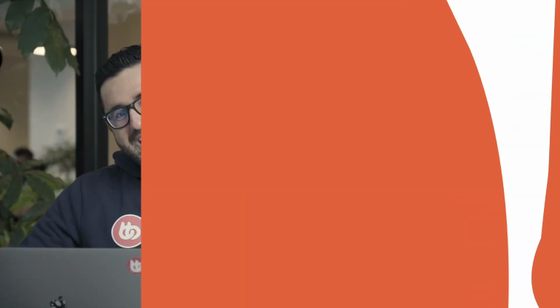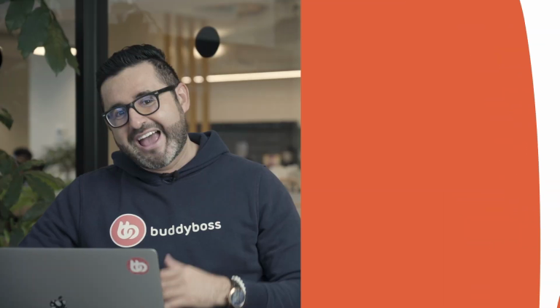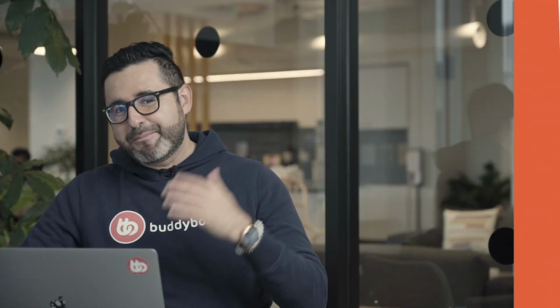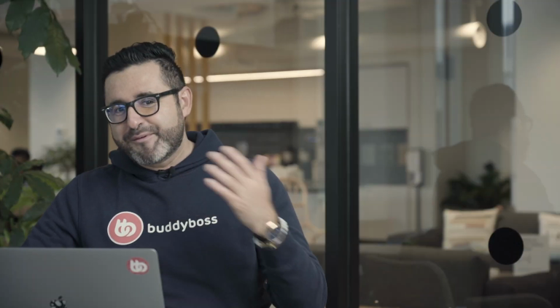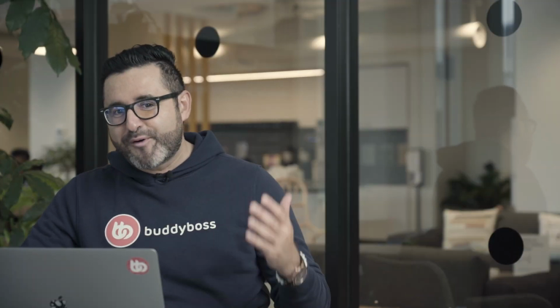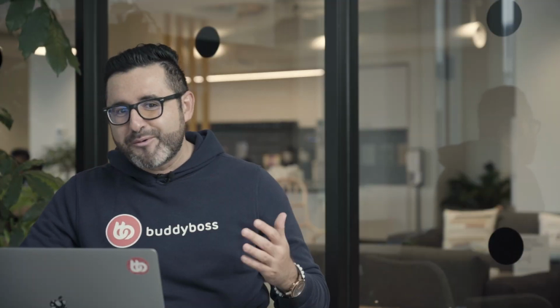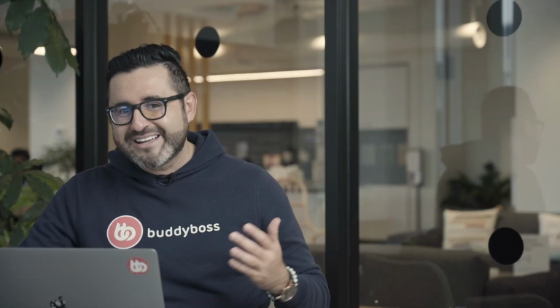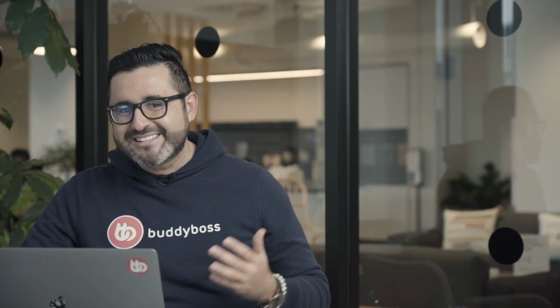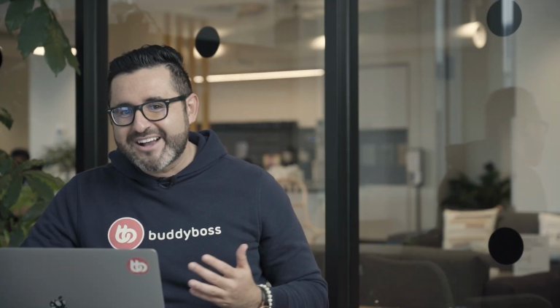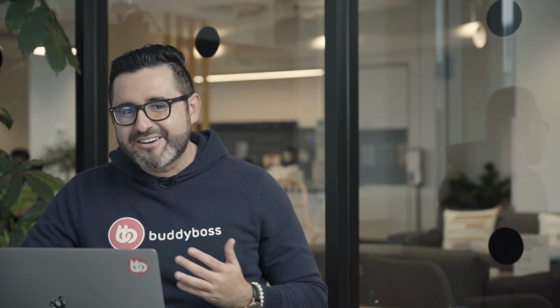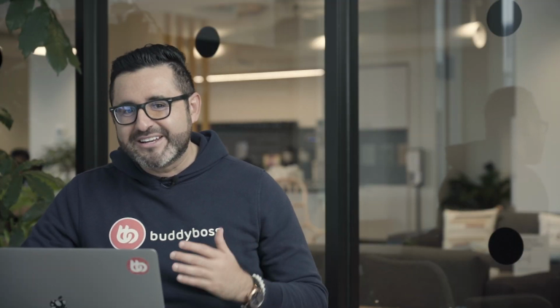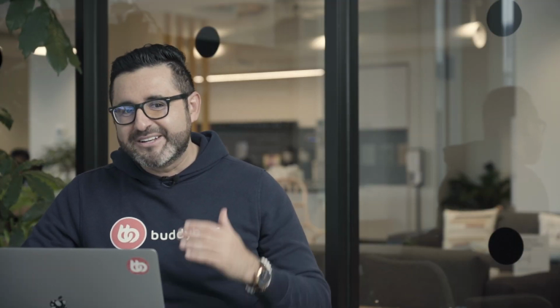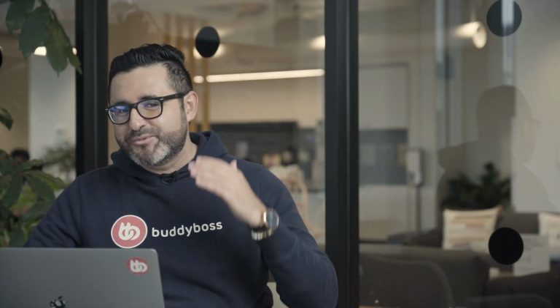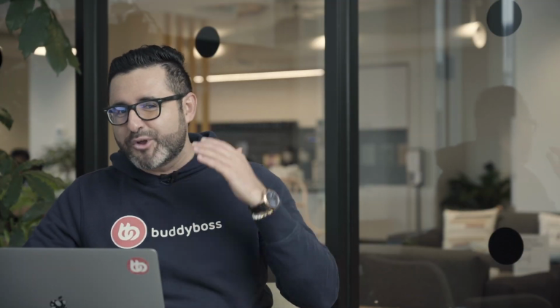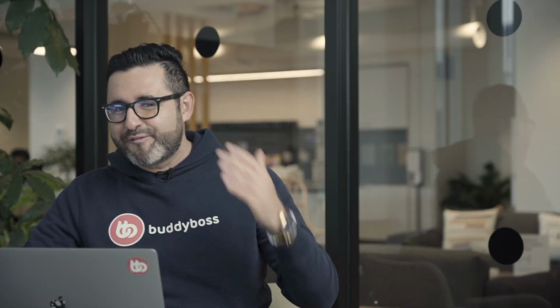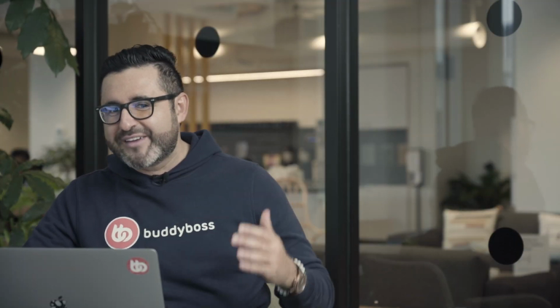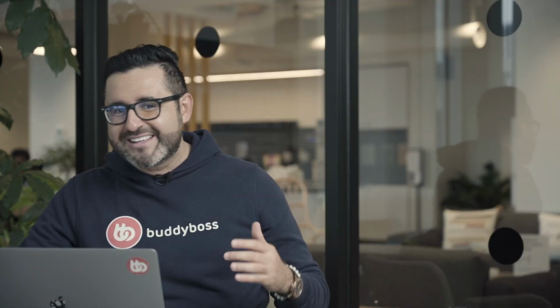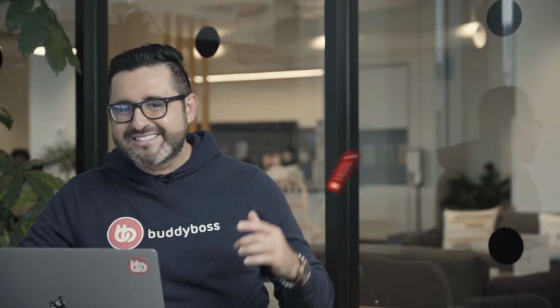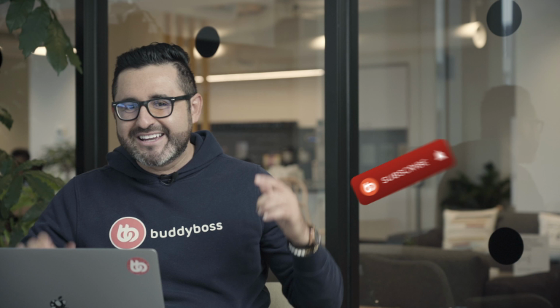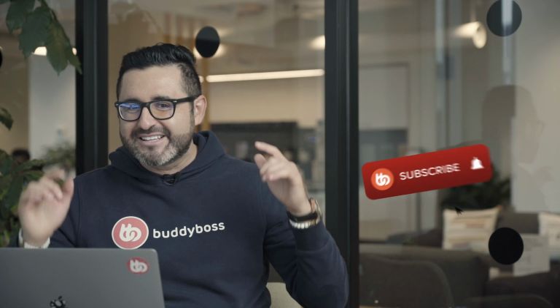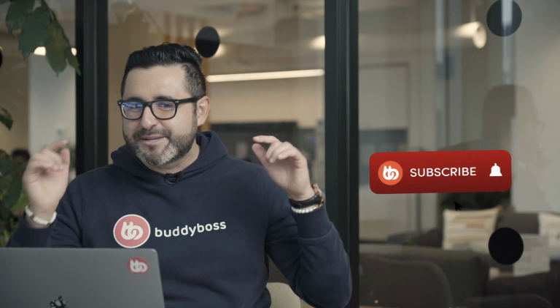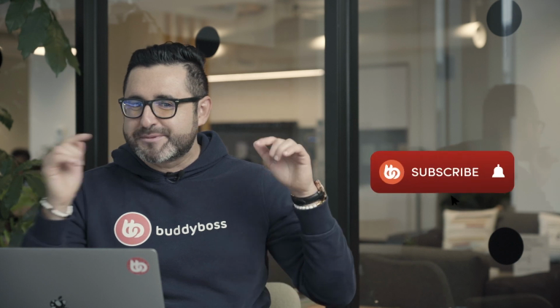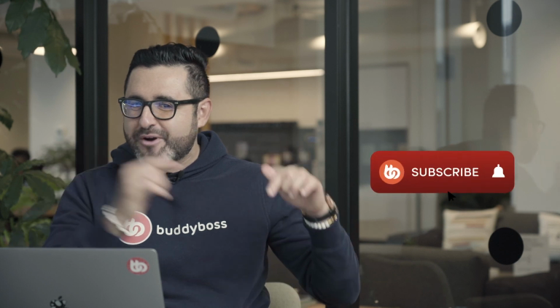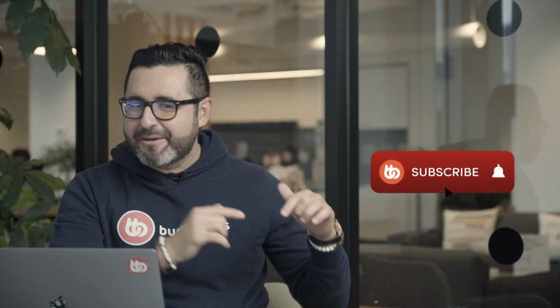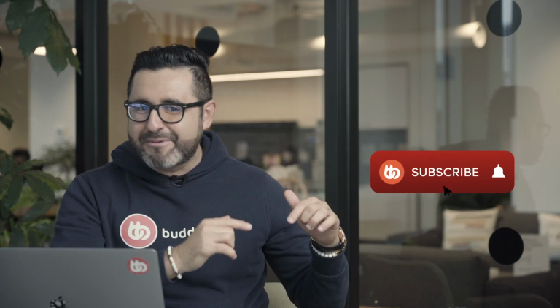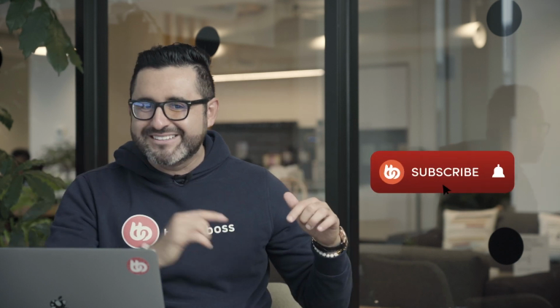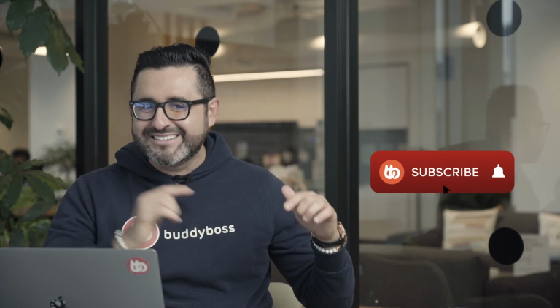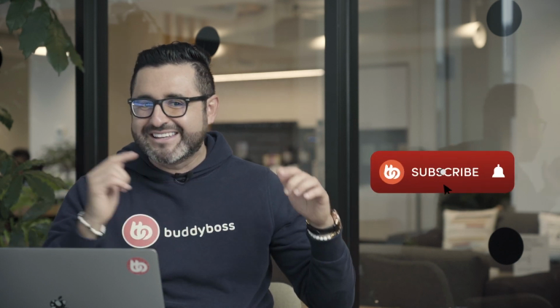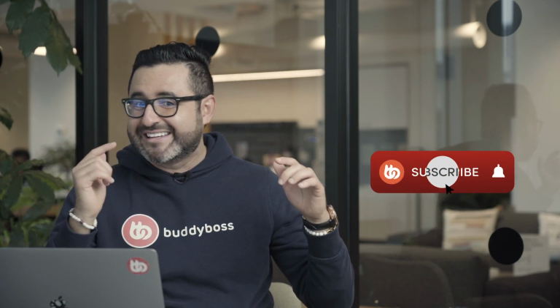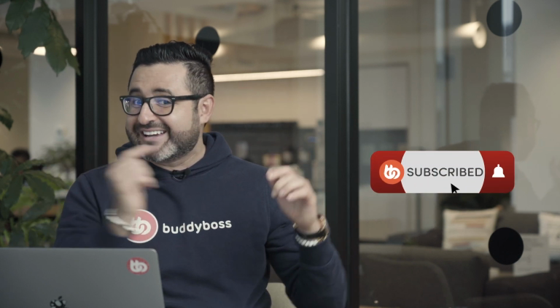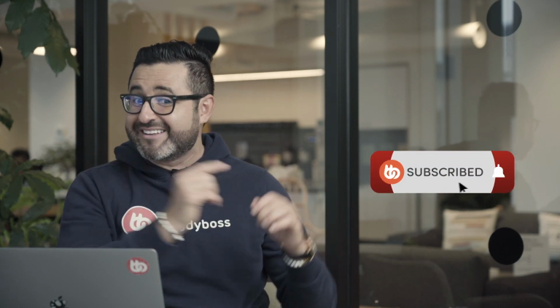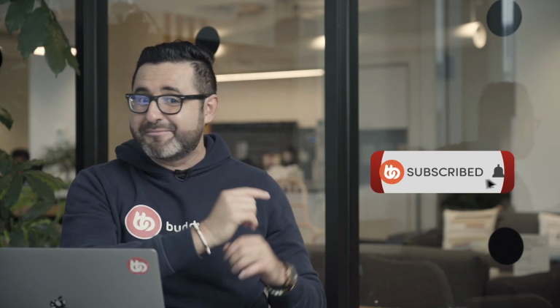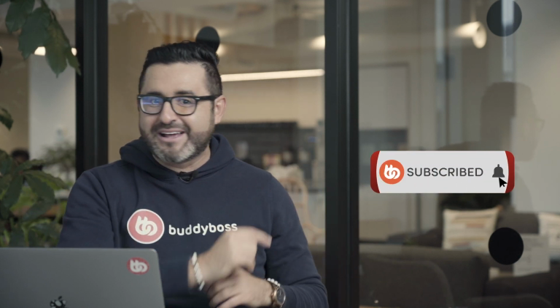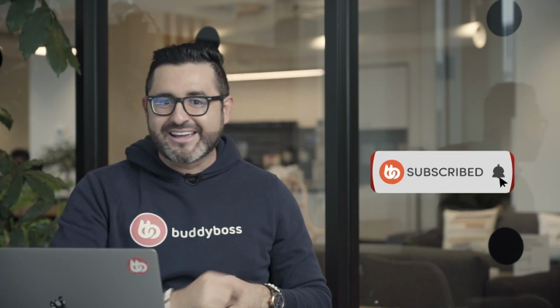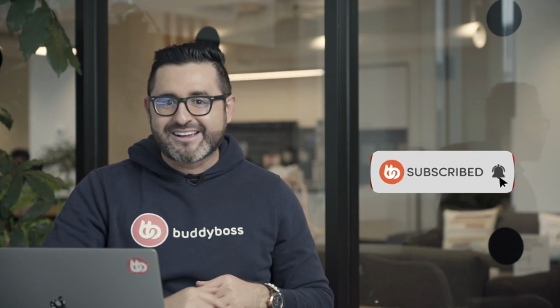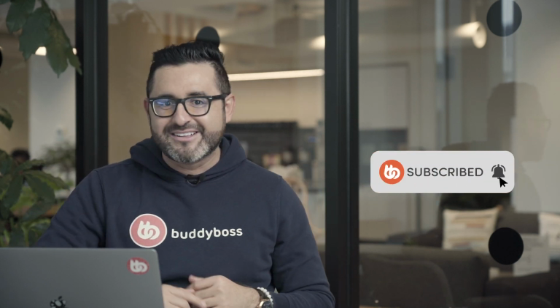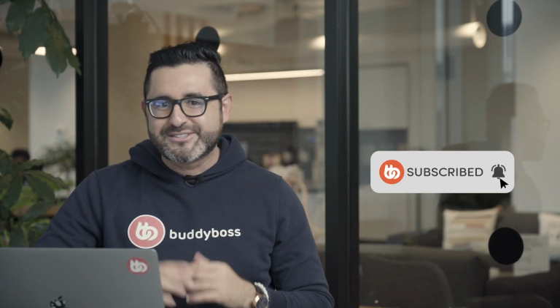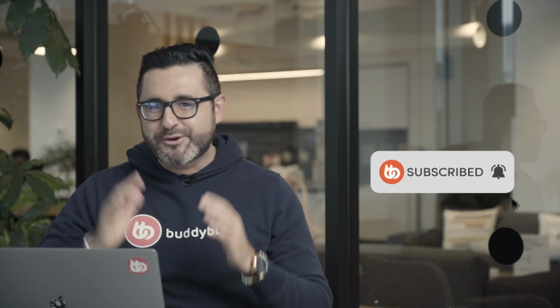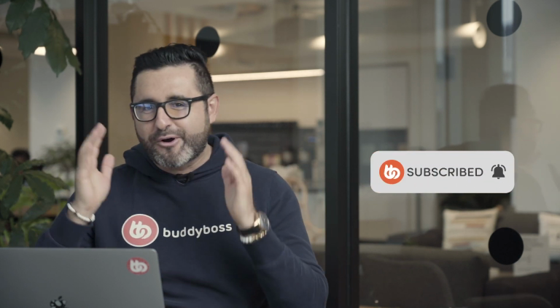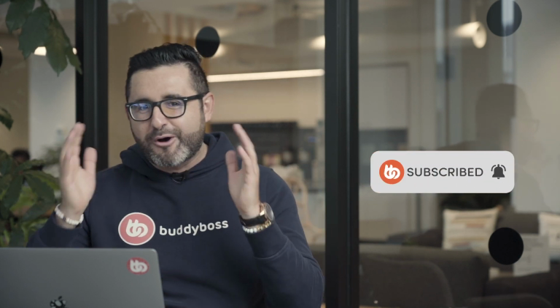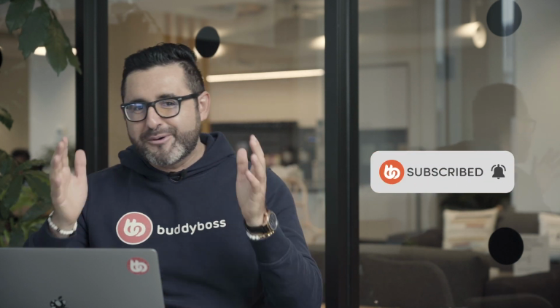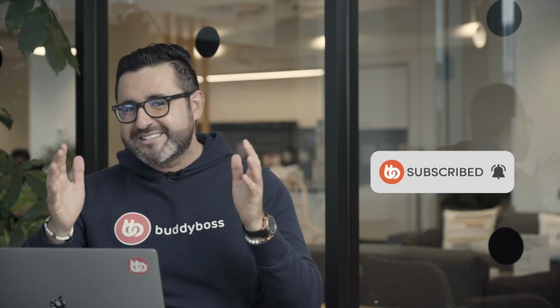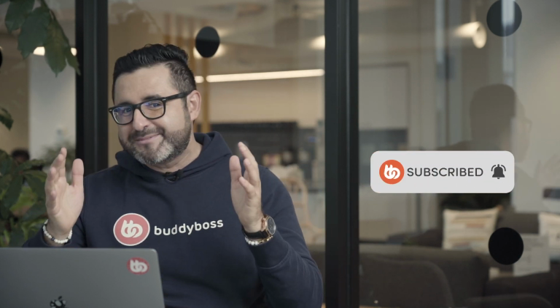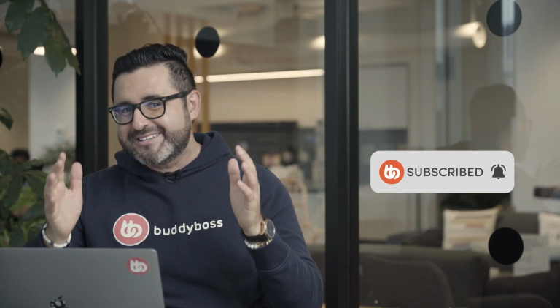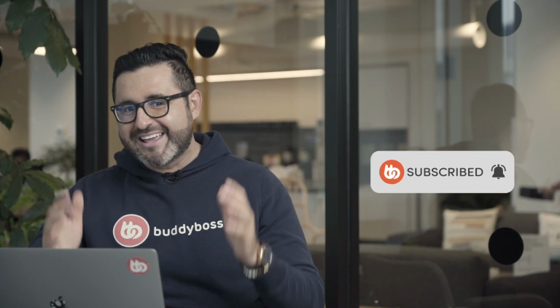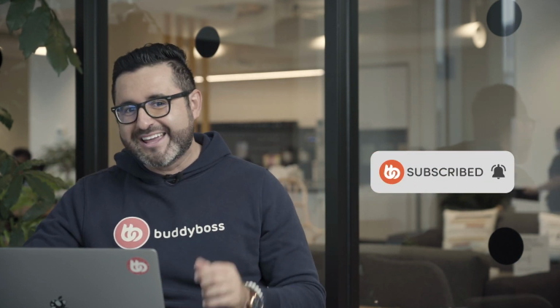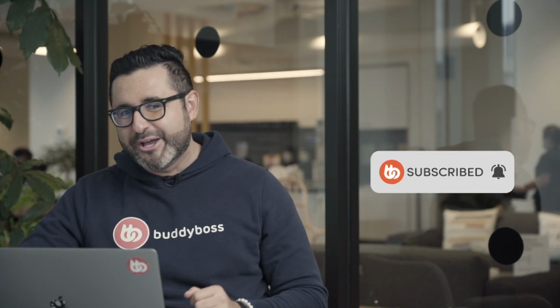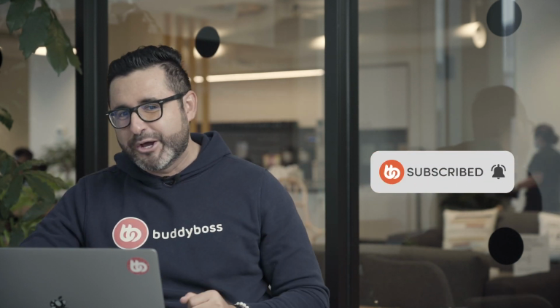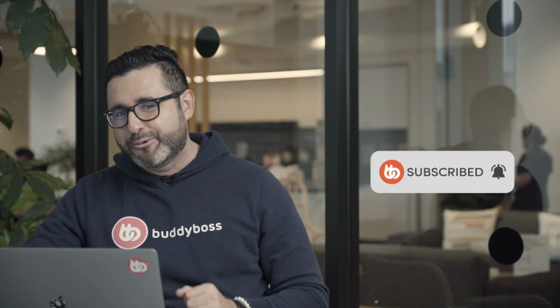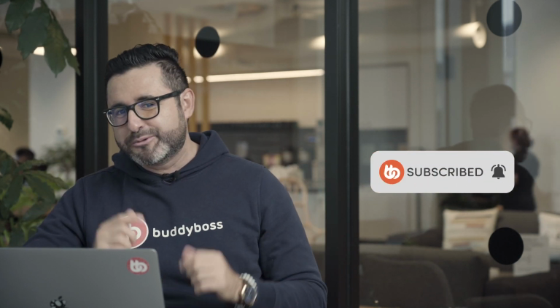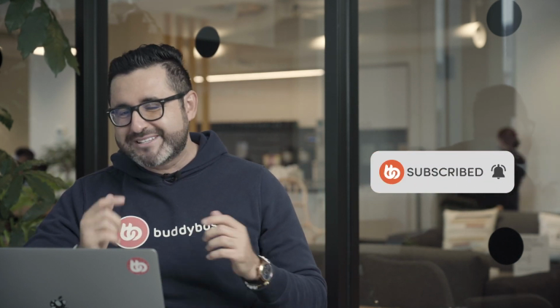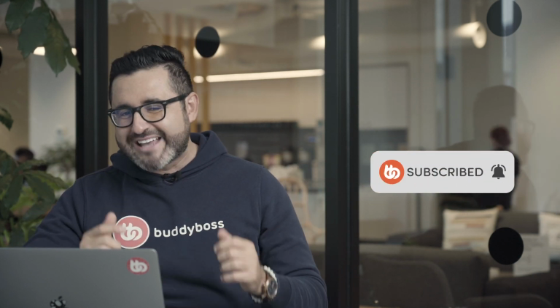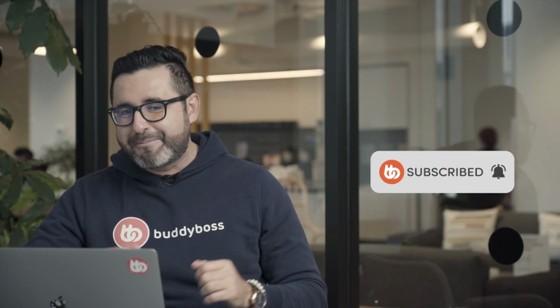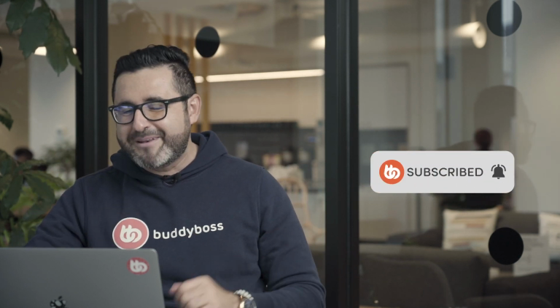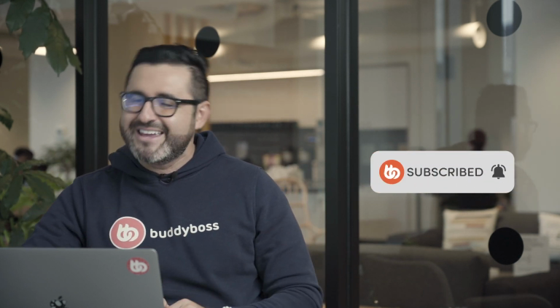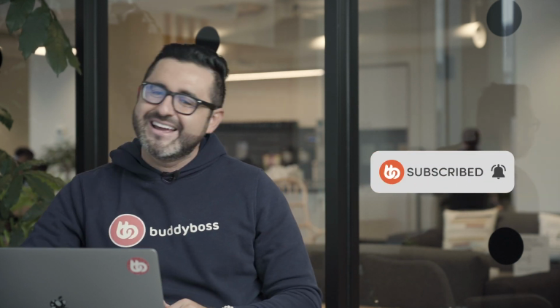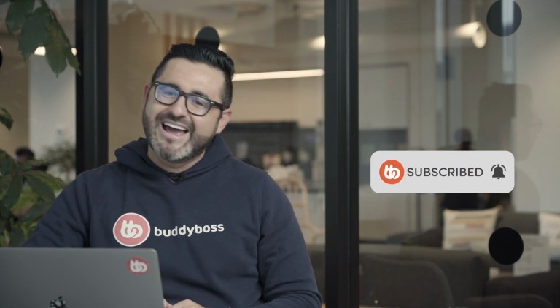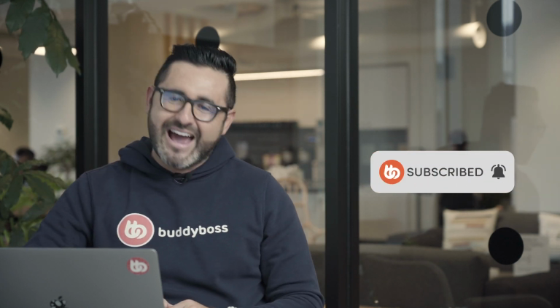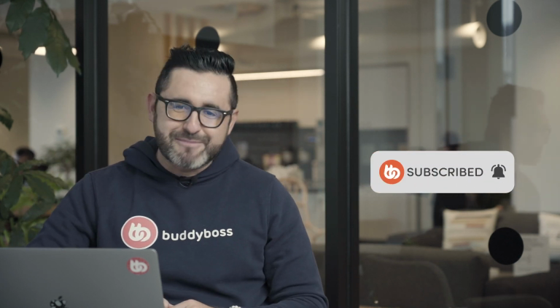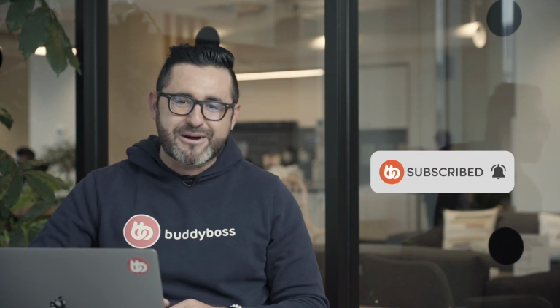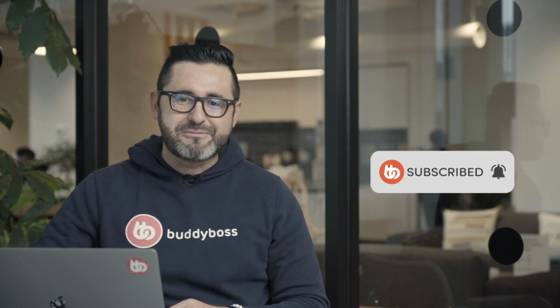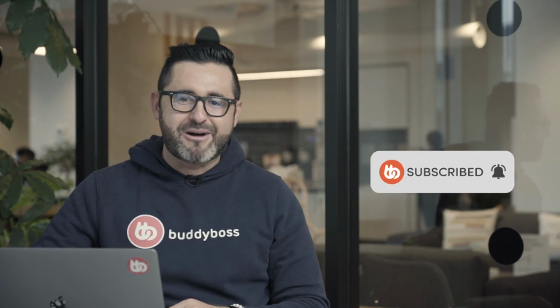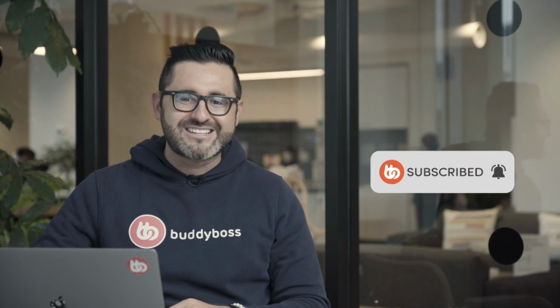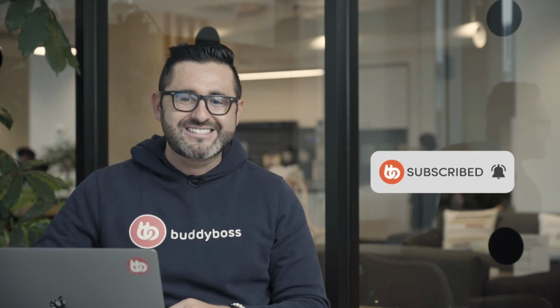Before we get started, don't forget to hit the subscribe button and click on the bell icon so you're always up to date with what's happening at BuddyBoss.